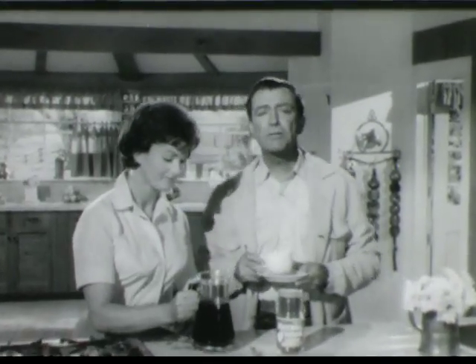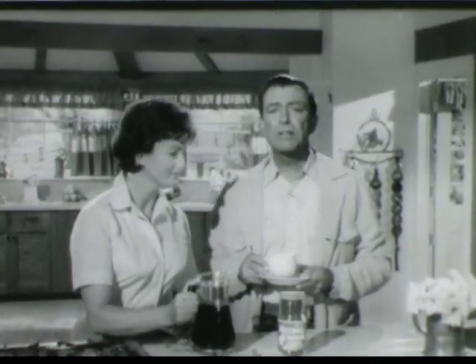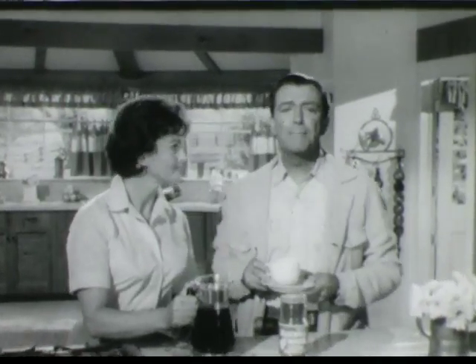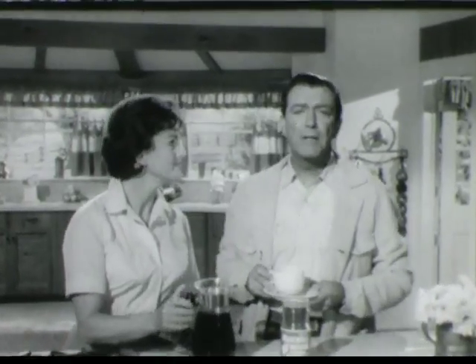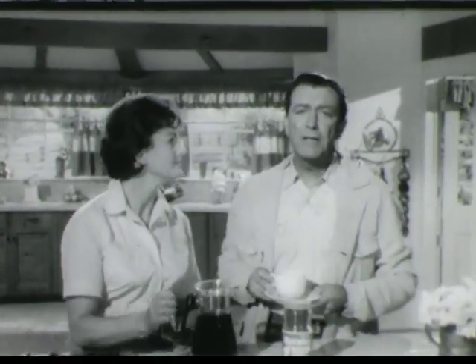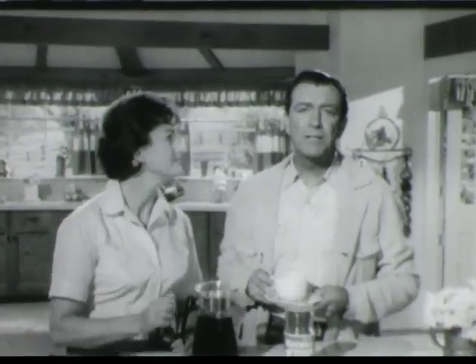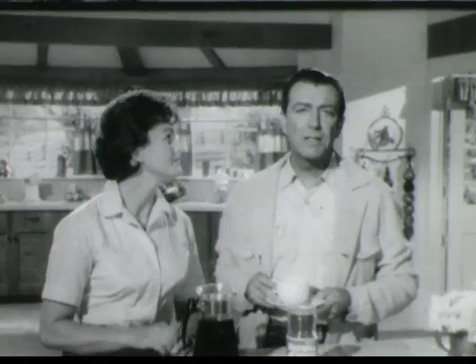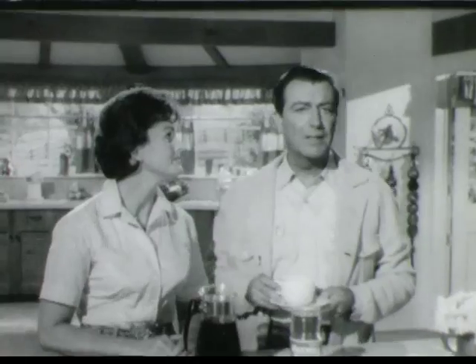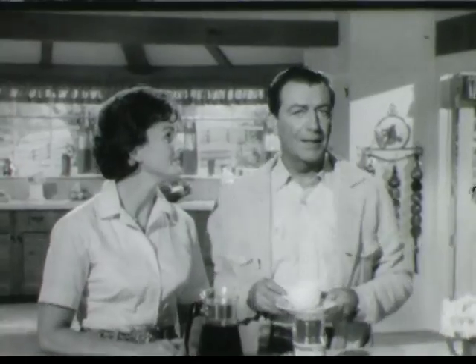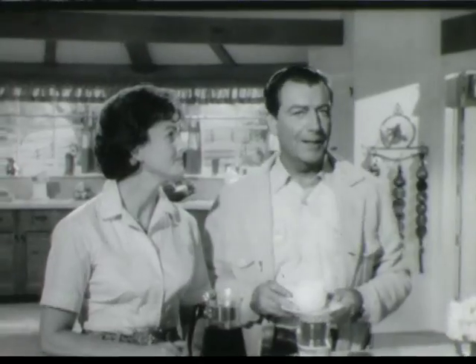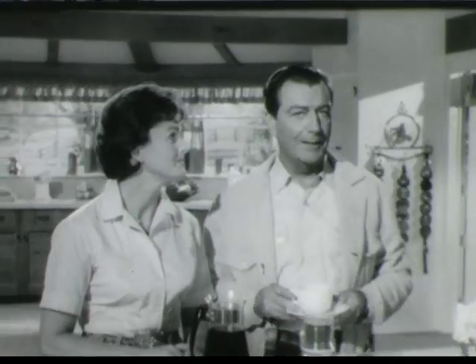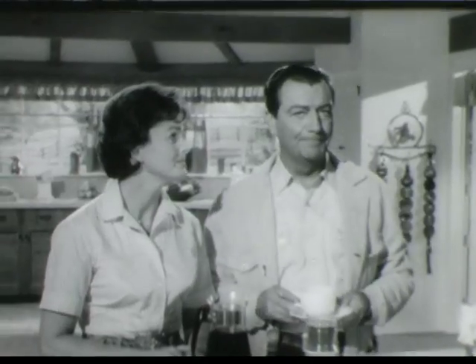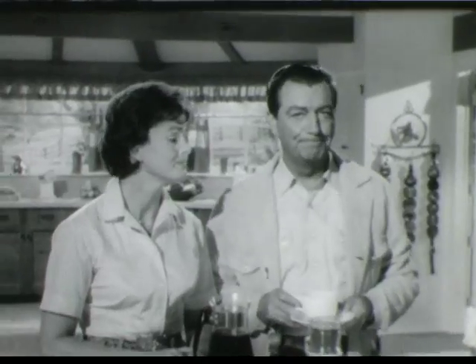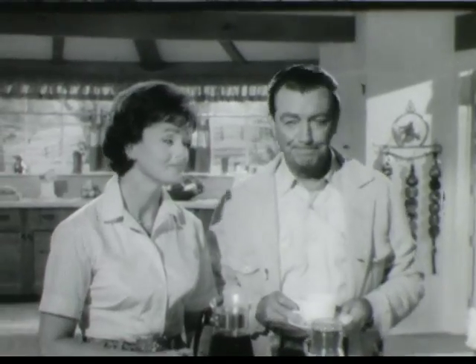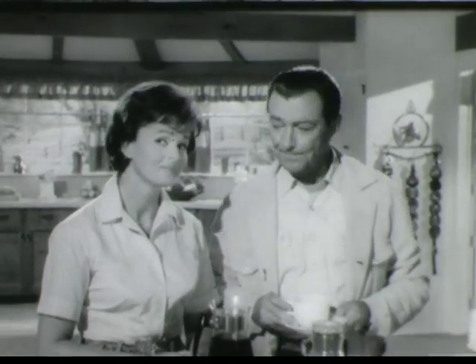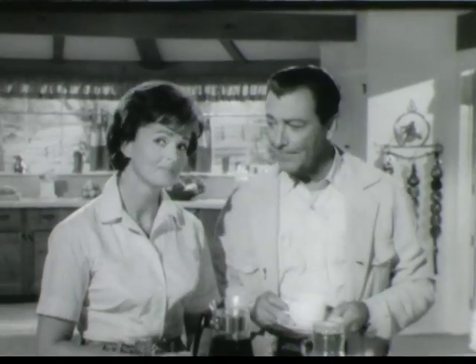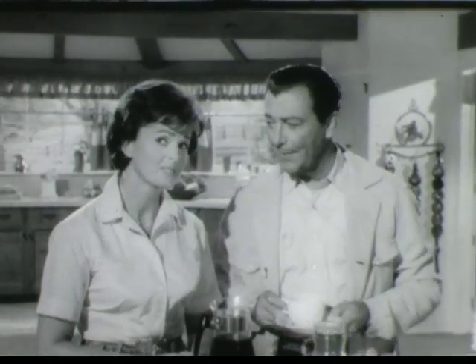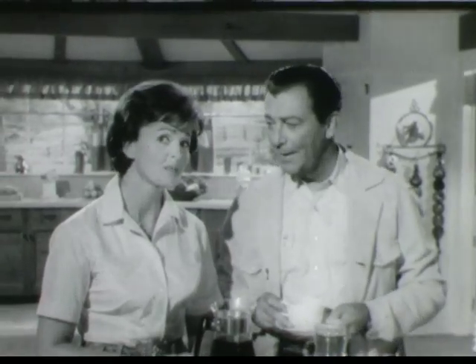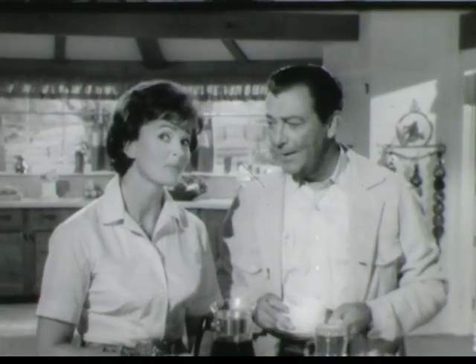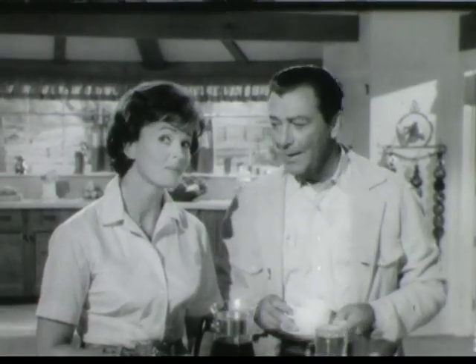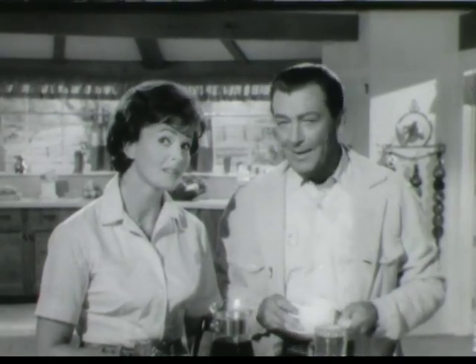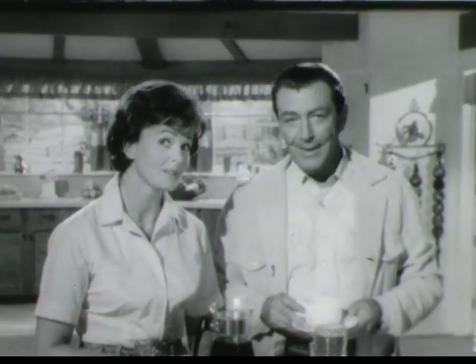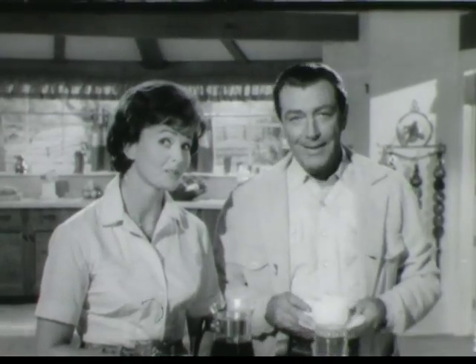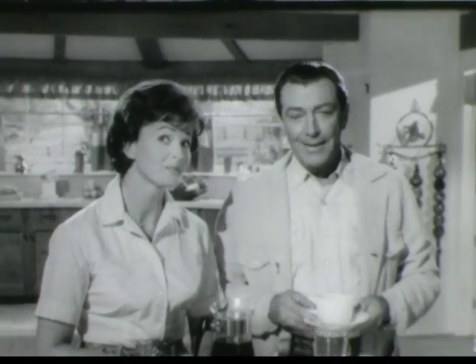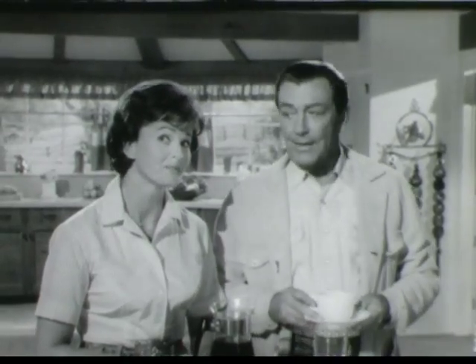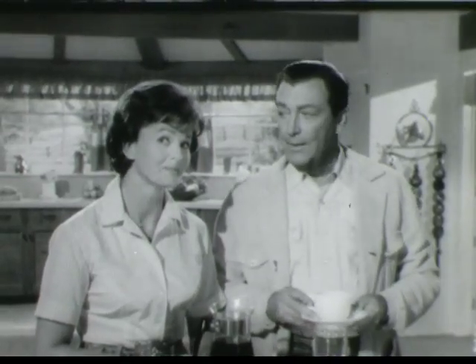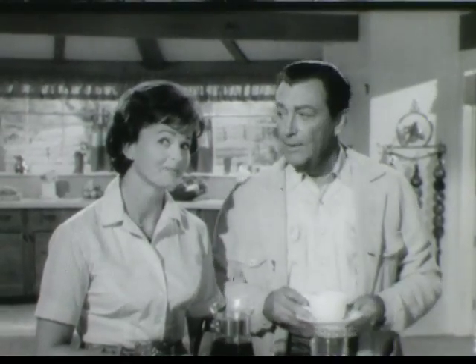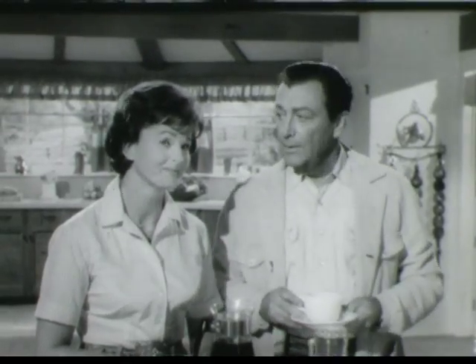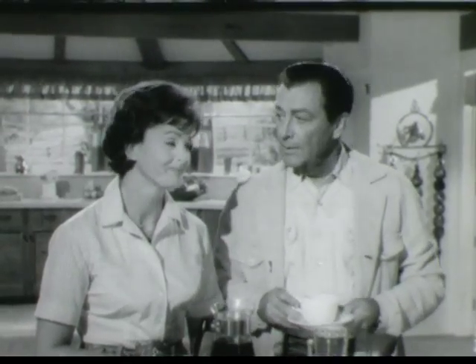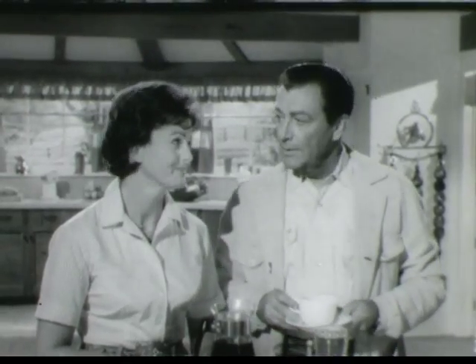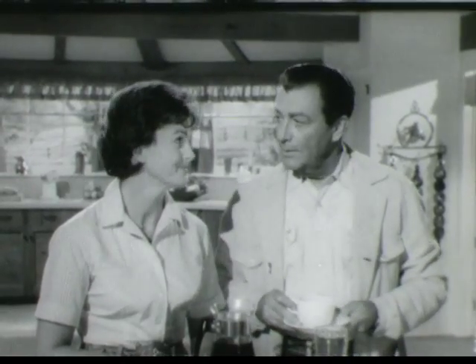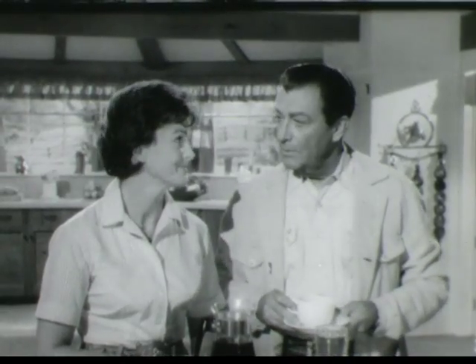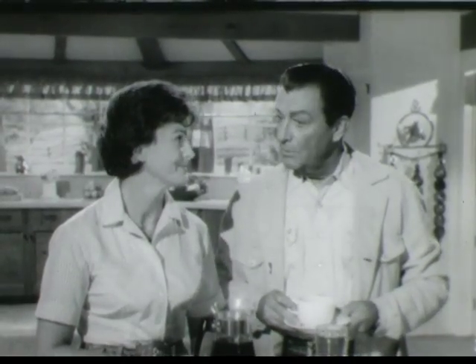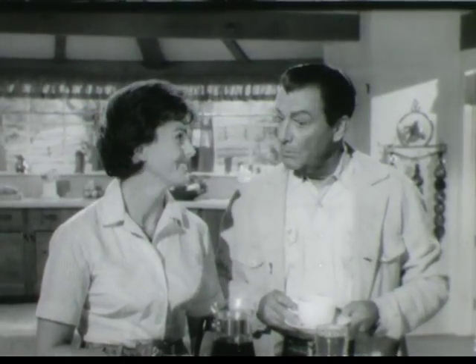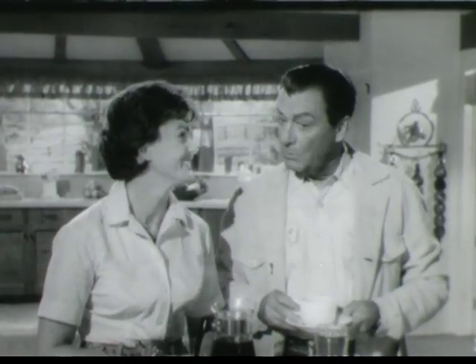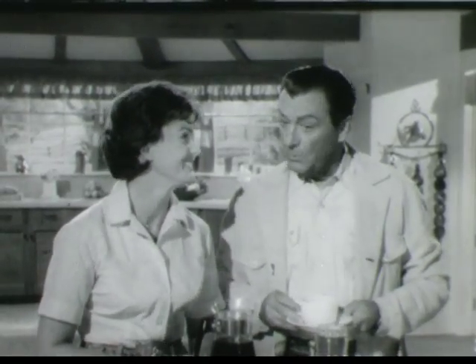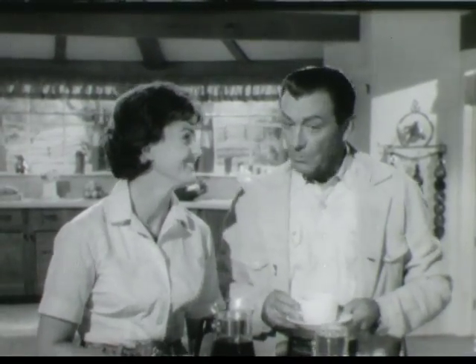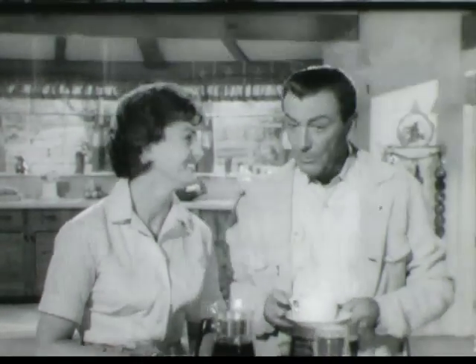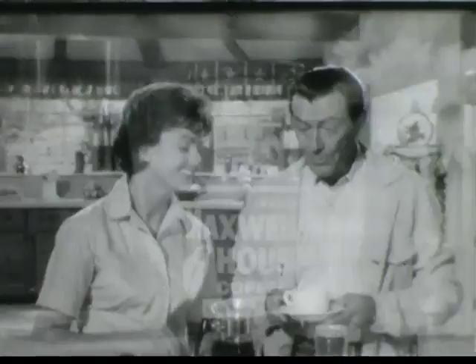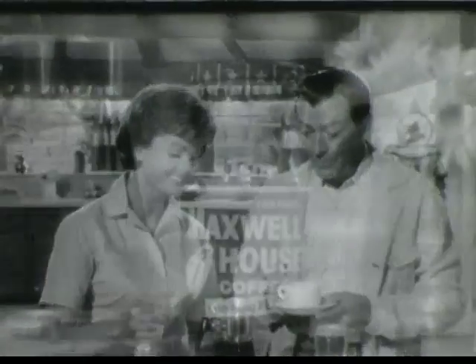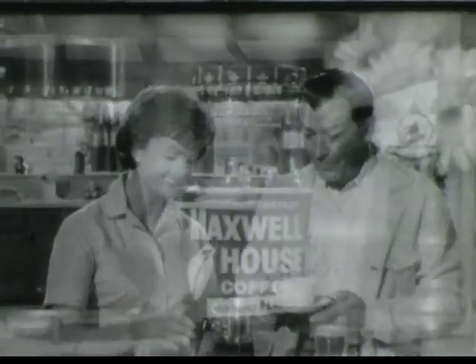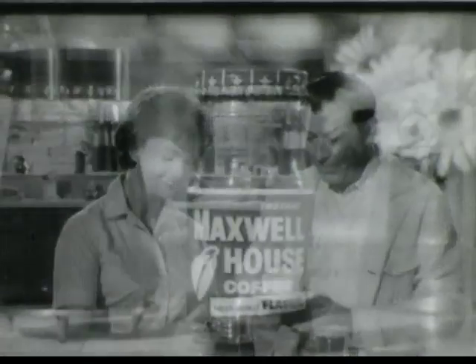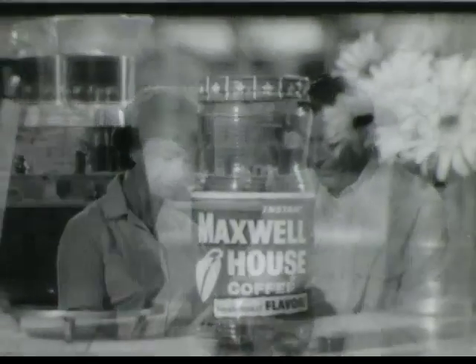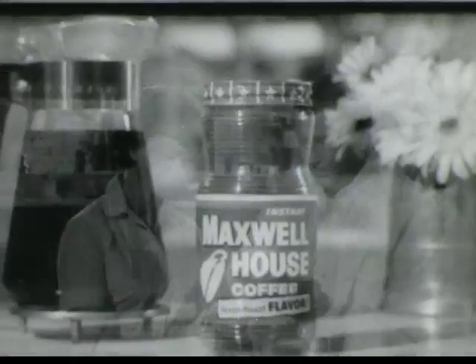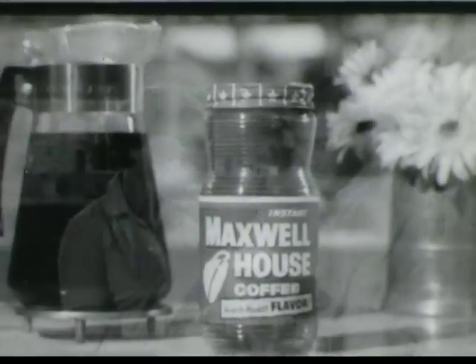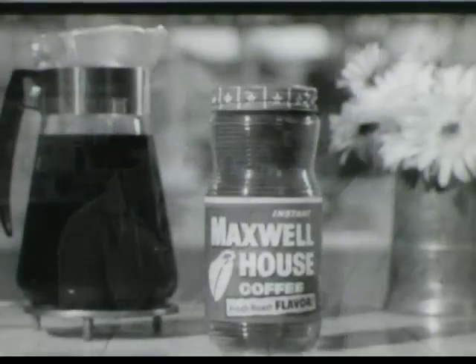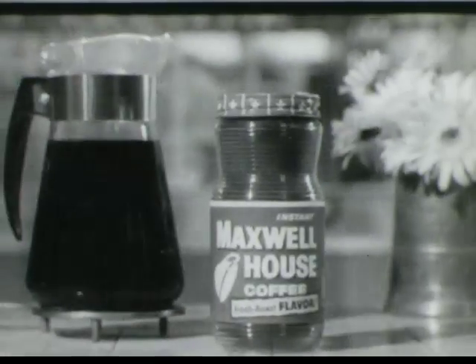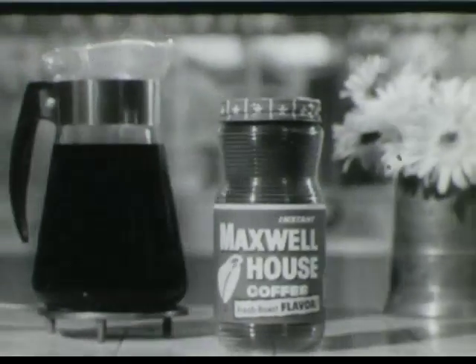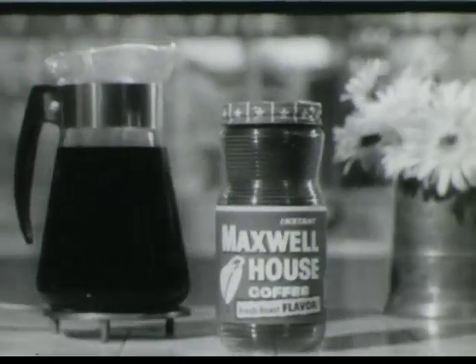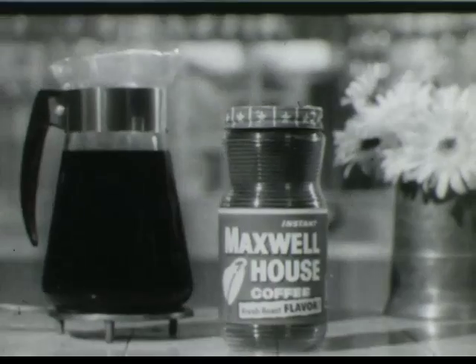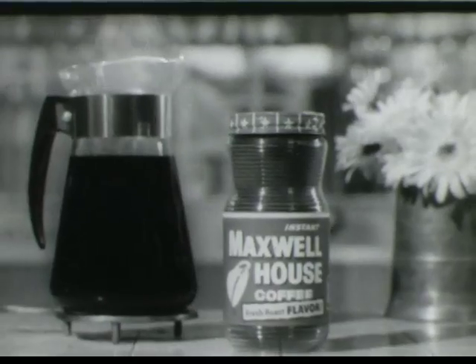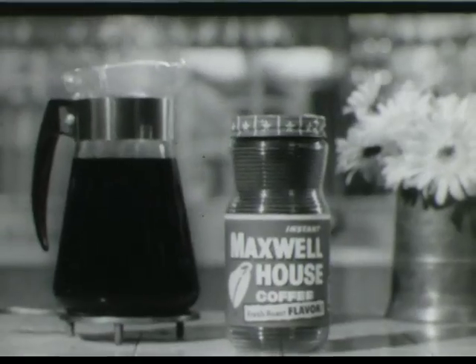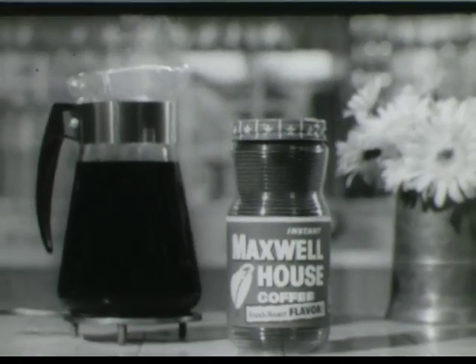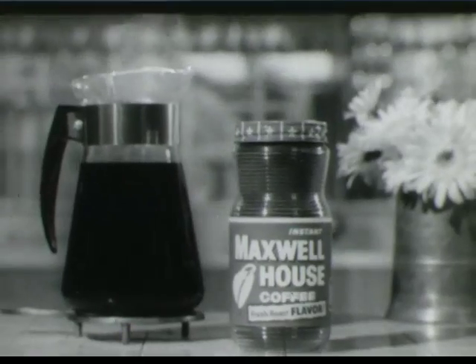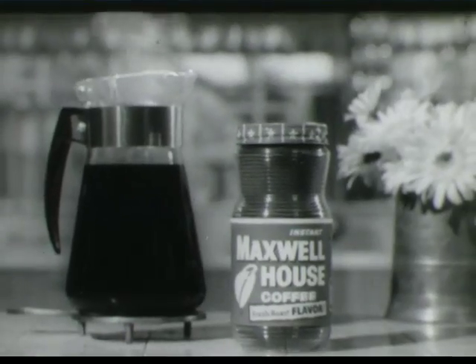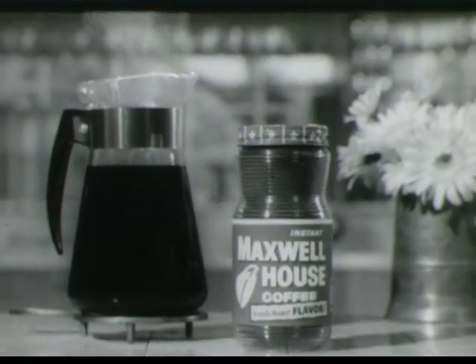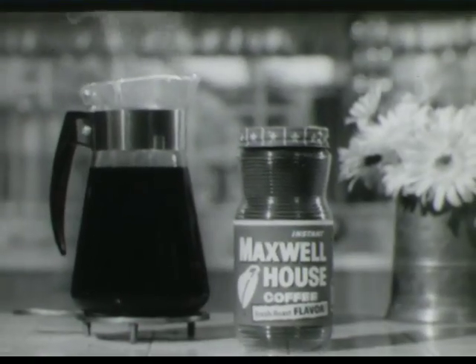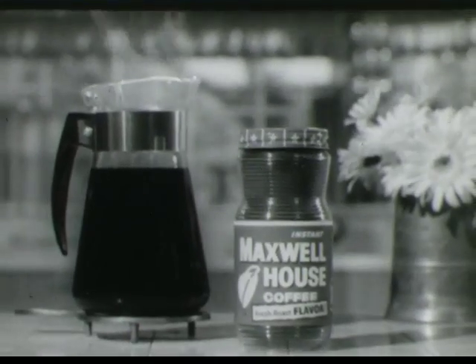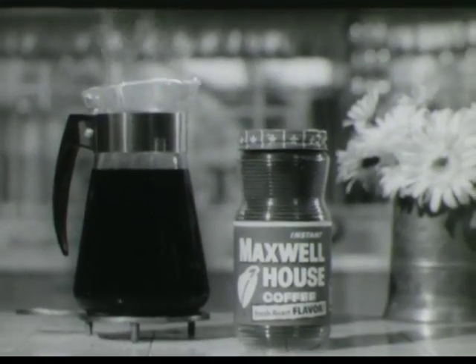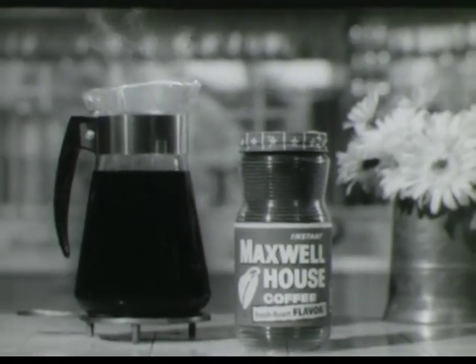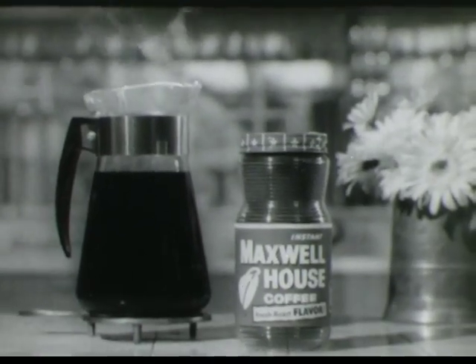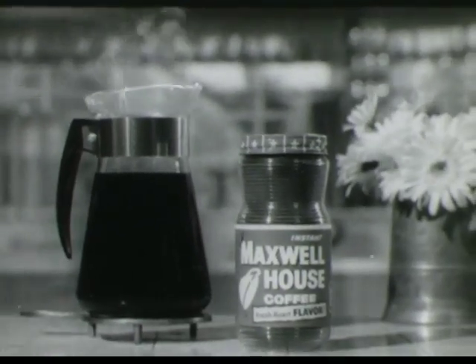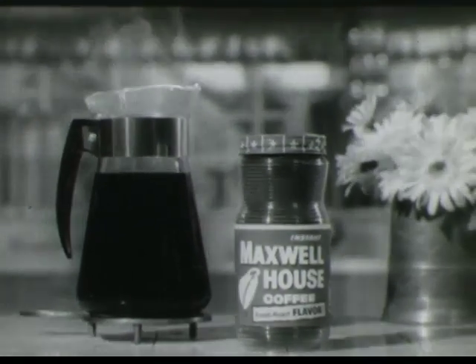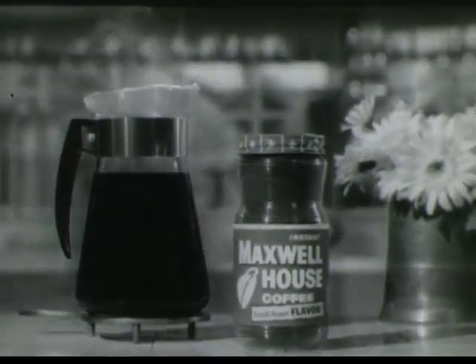You know some men are just lucky. Some women are, too. Instant Maxwell House — now so much richer you can make it by the pot.